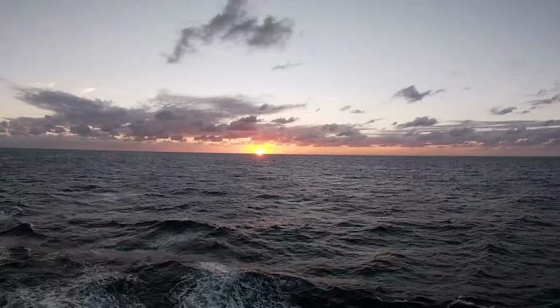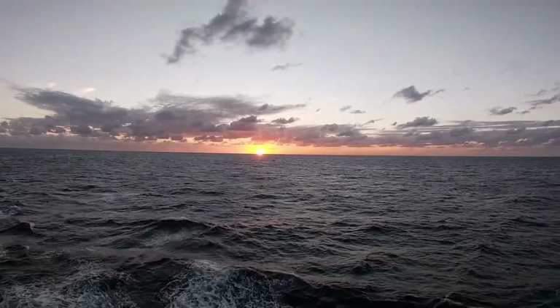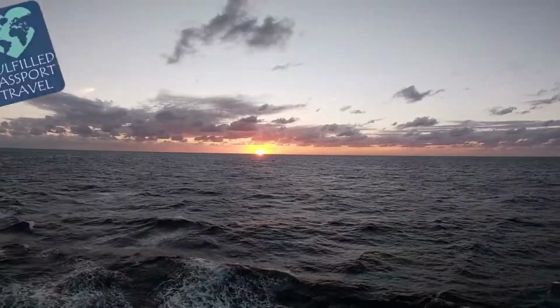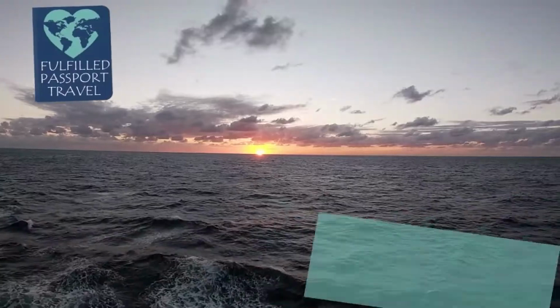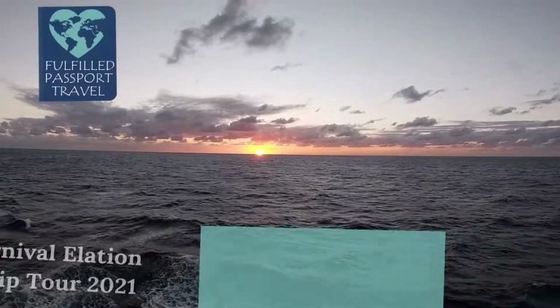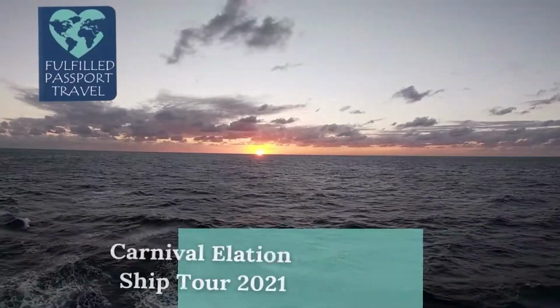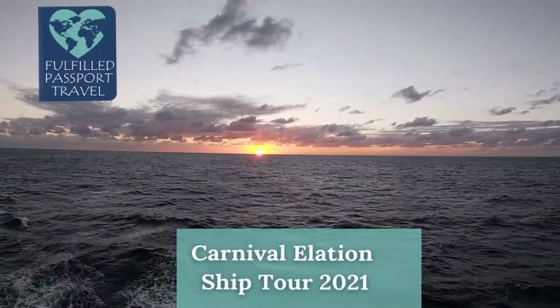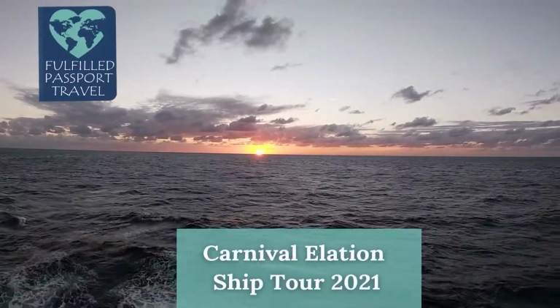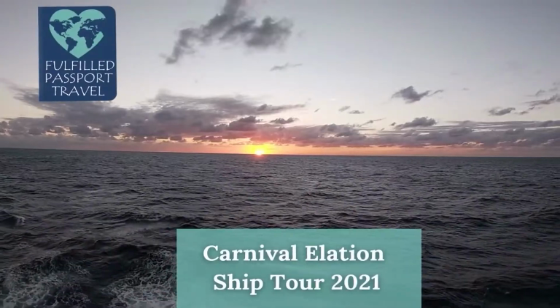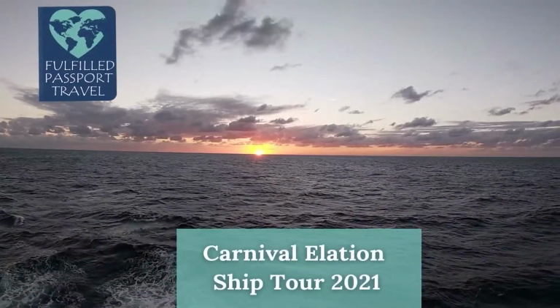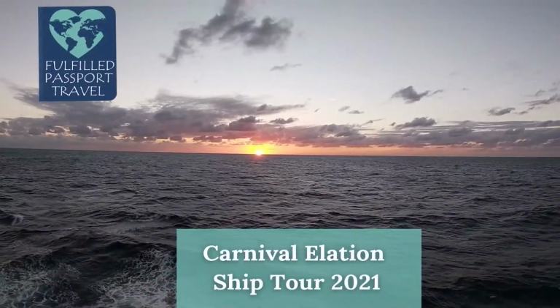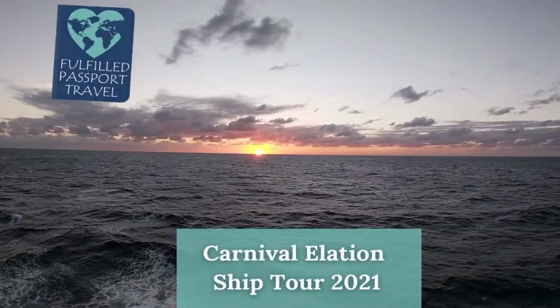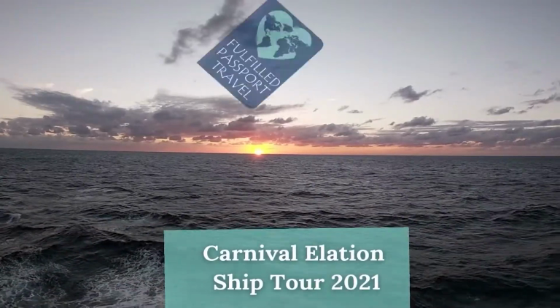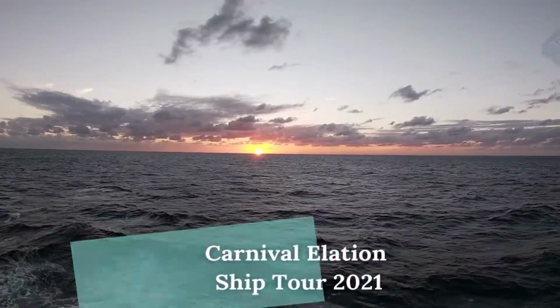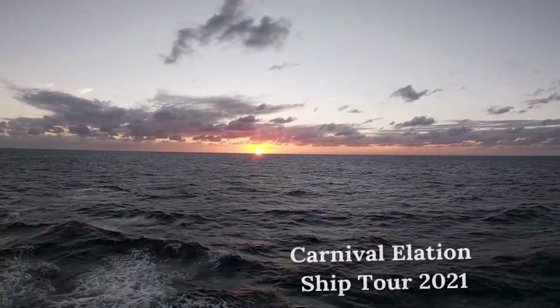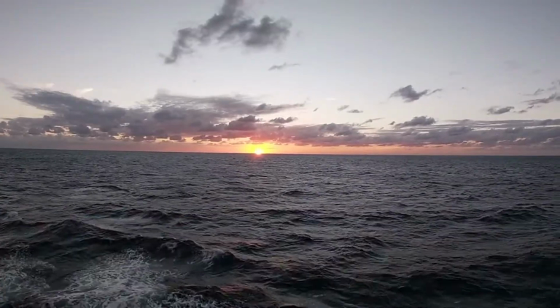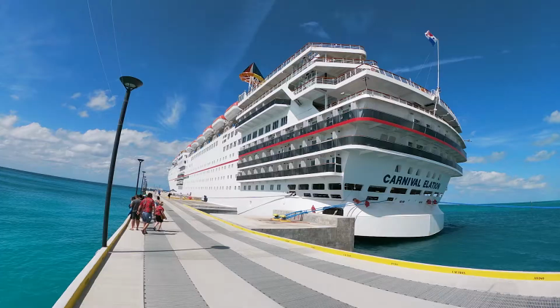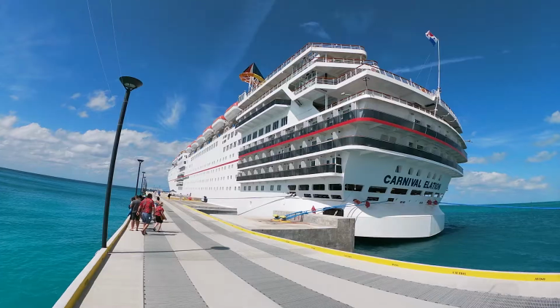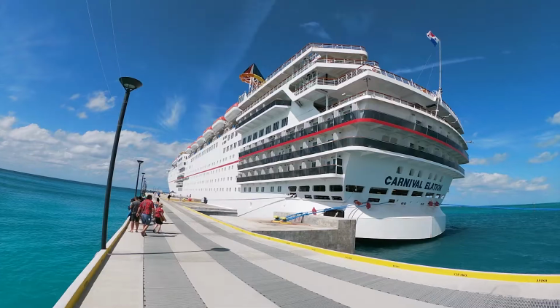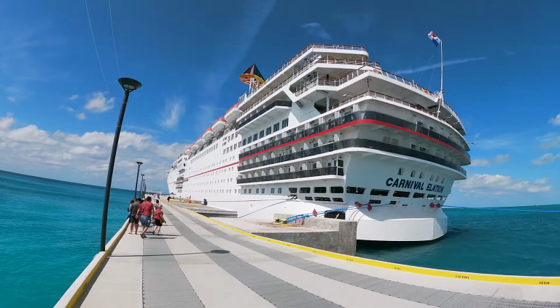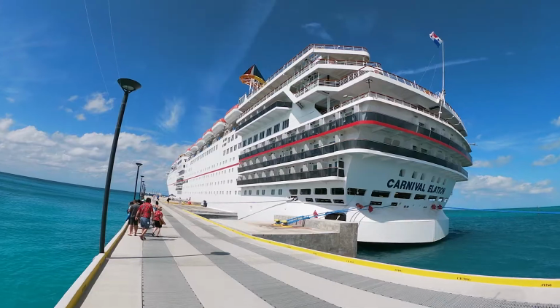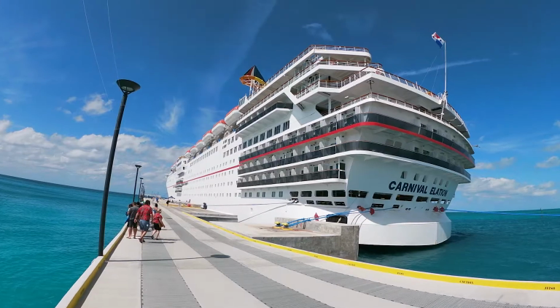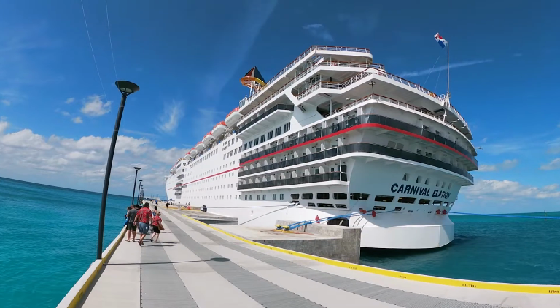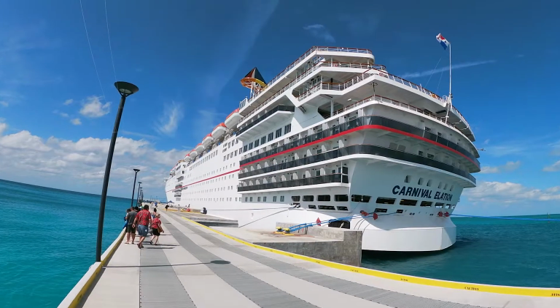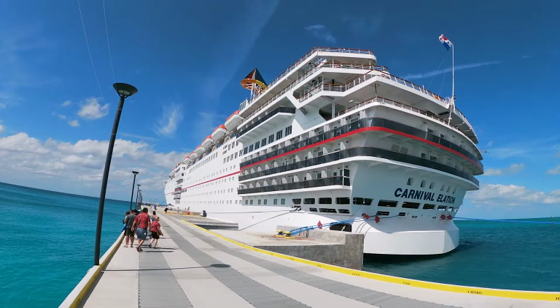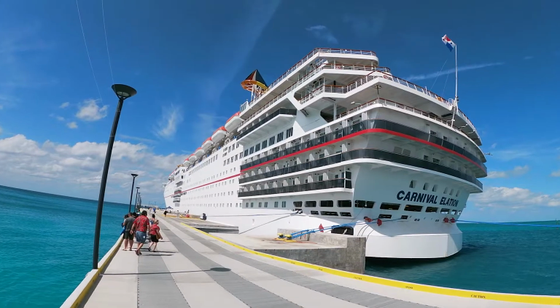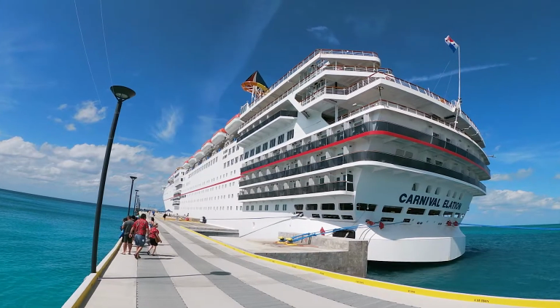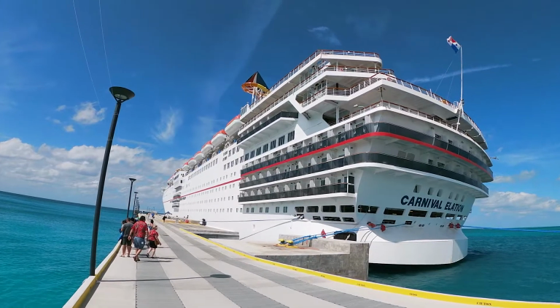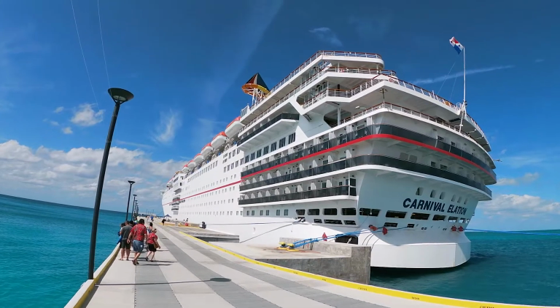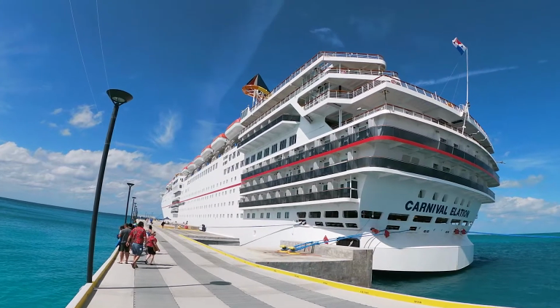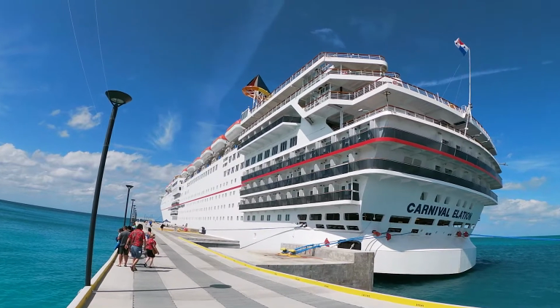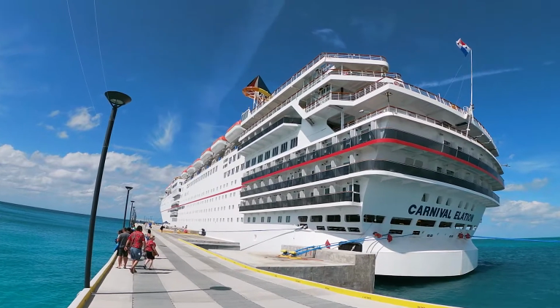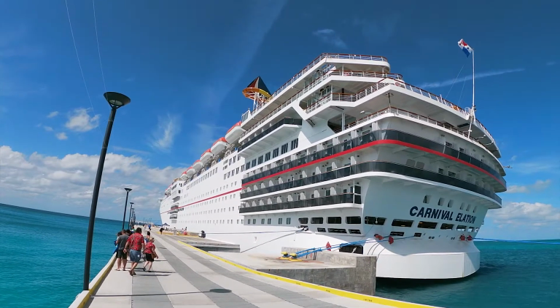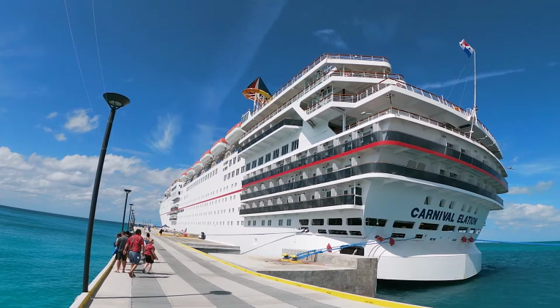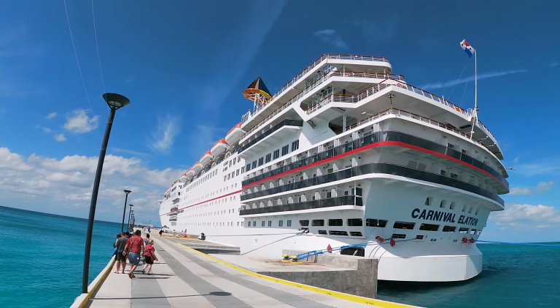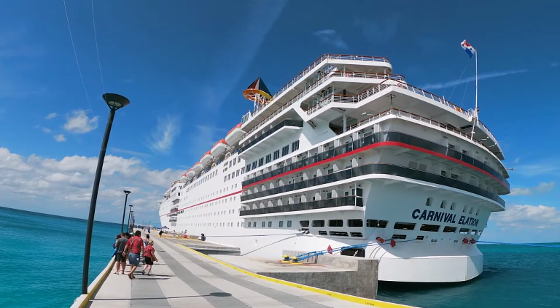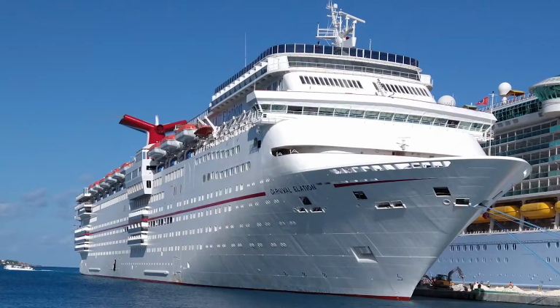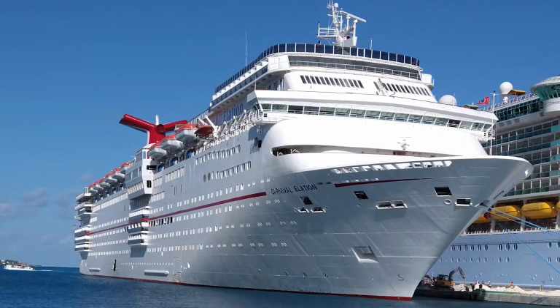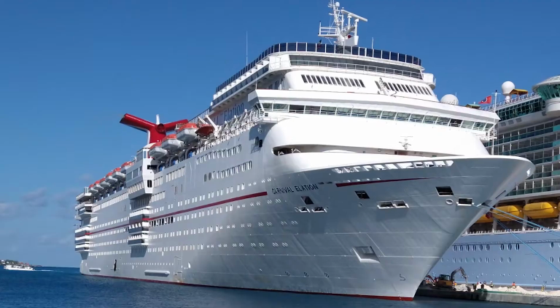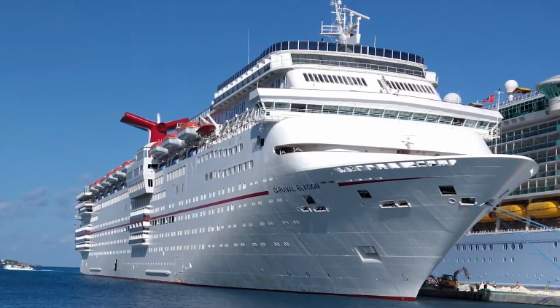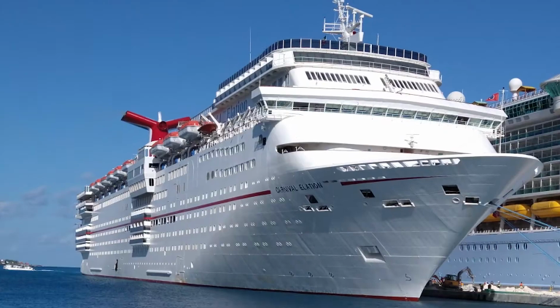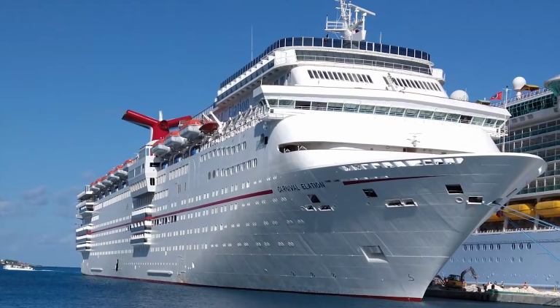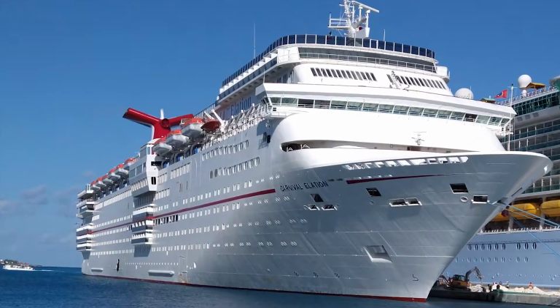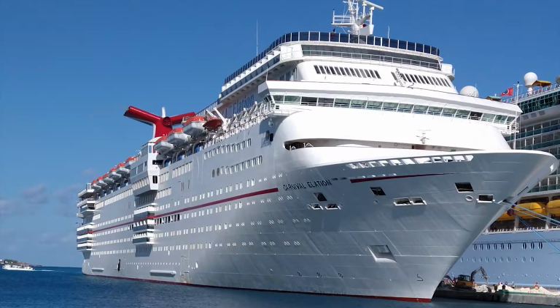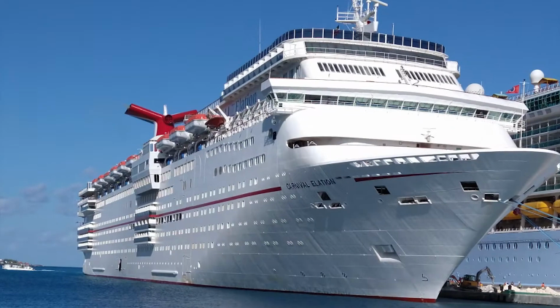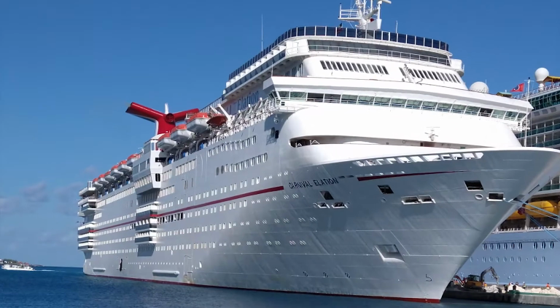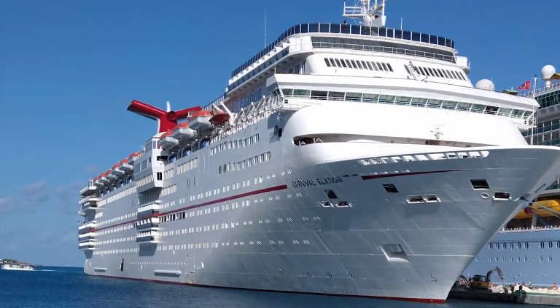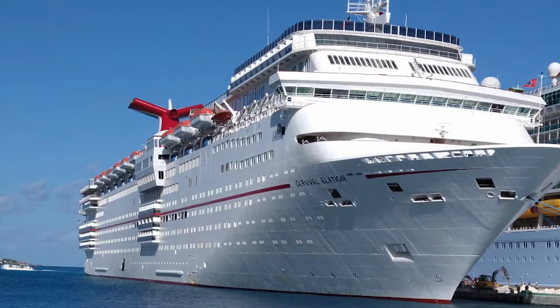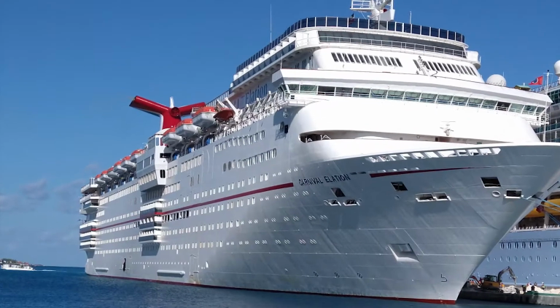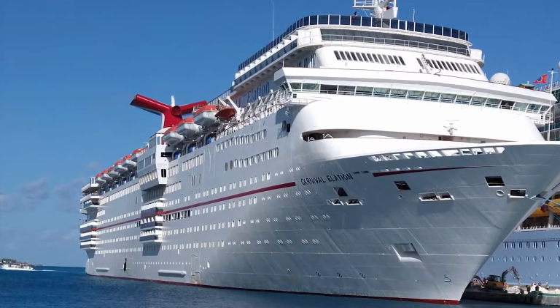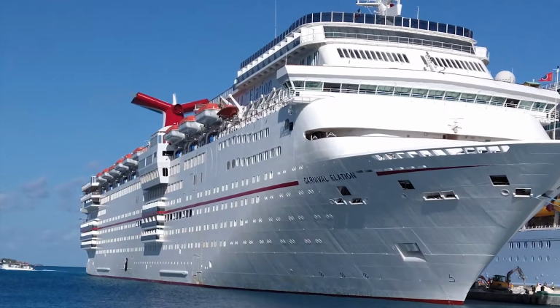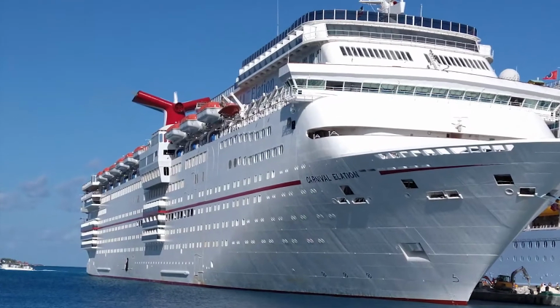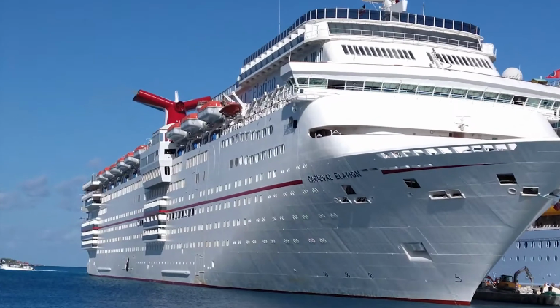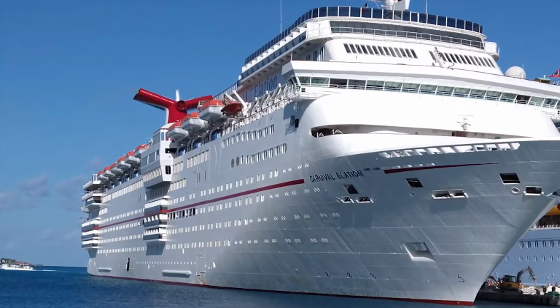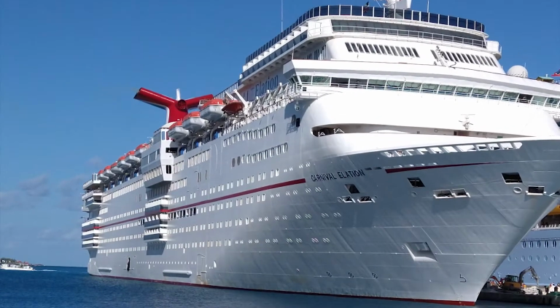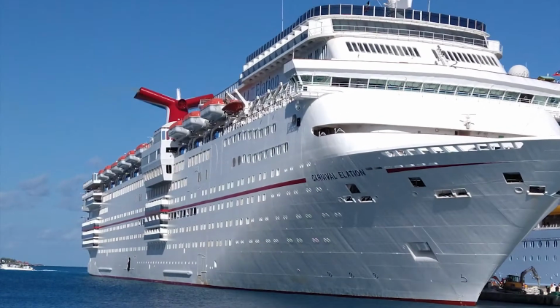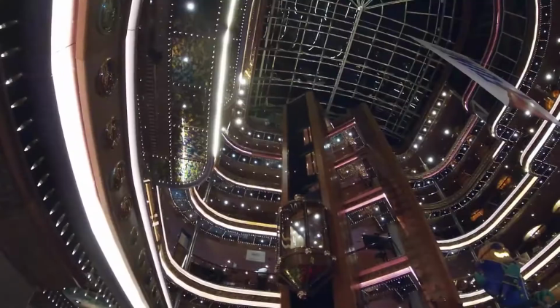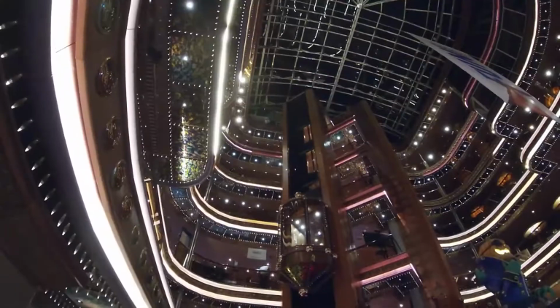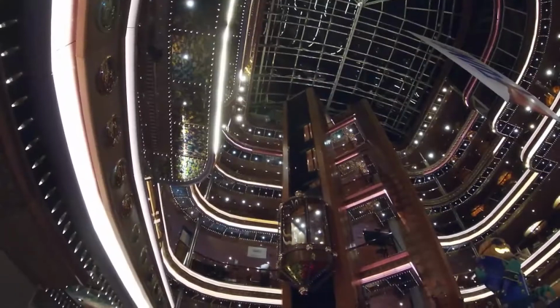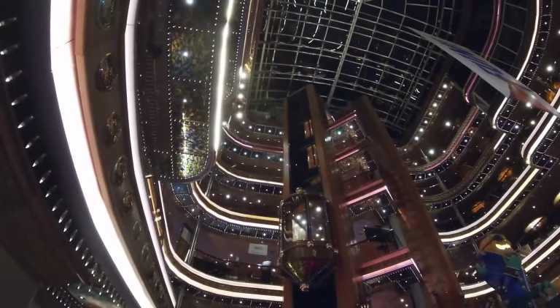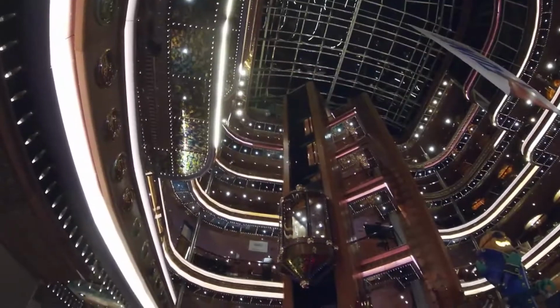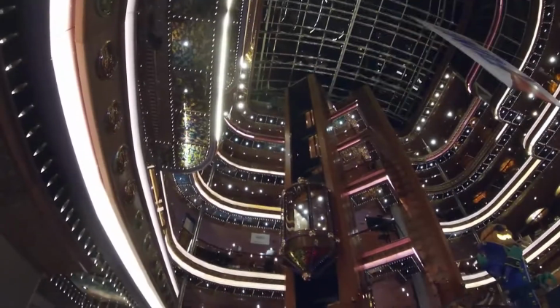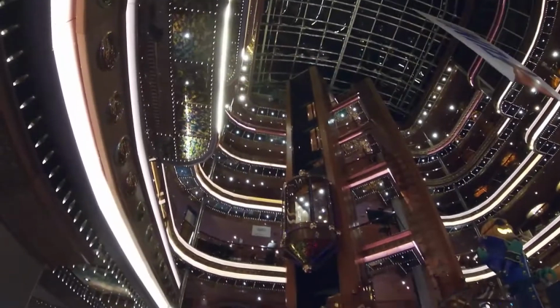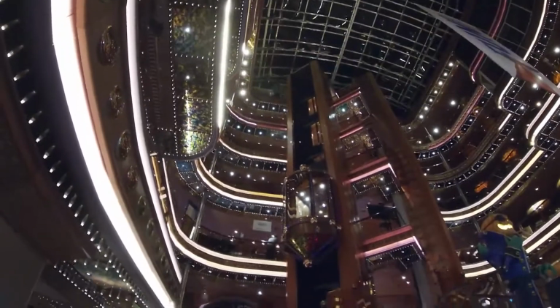I recently had the chance to join the Carnival Elation. It's an older ship. There's not so many balconies, as you can see here, just in the mid and the aft of the ship.